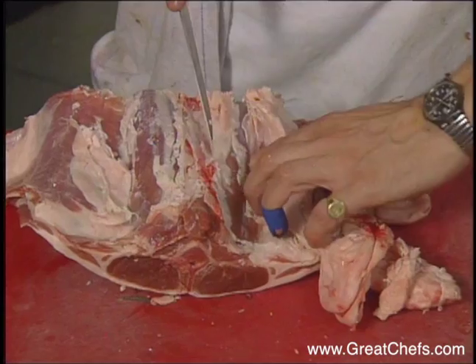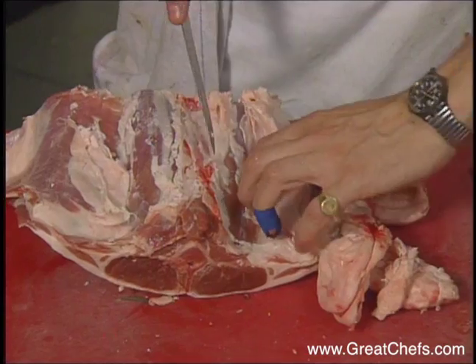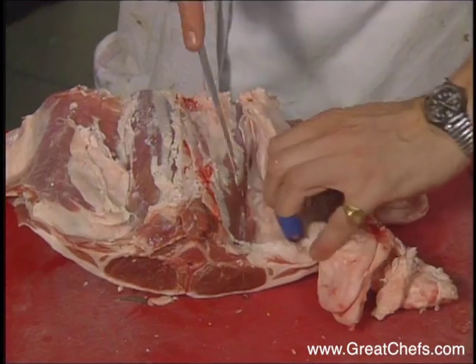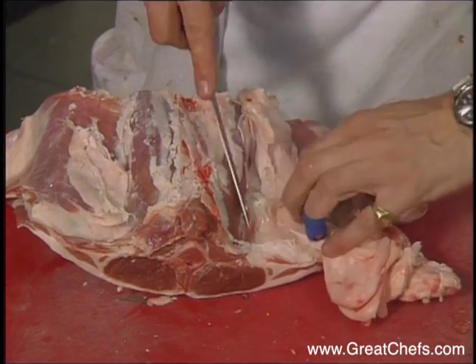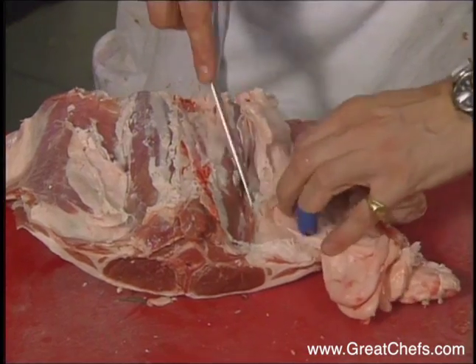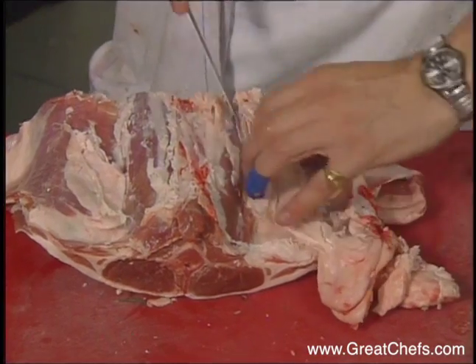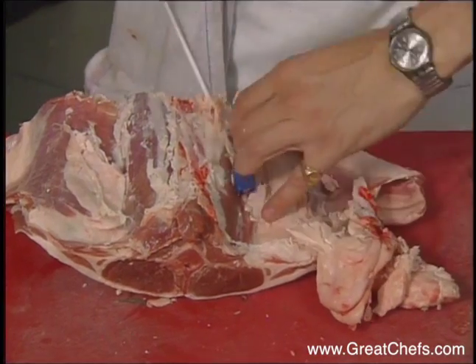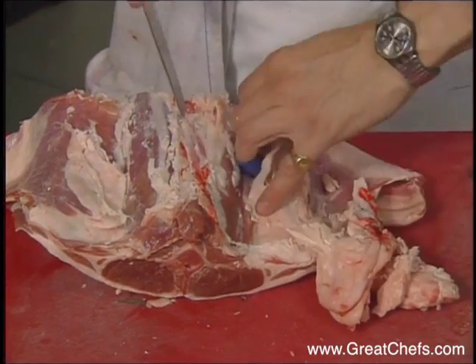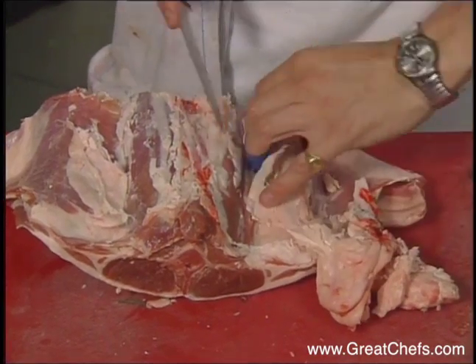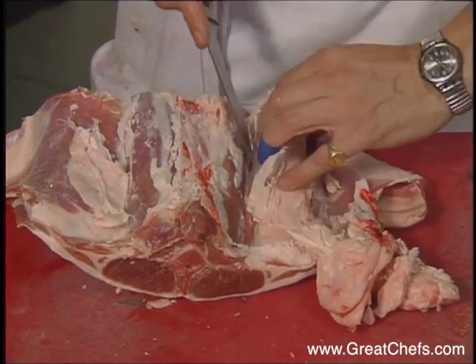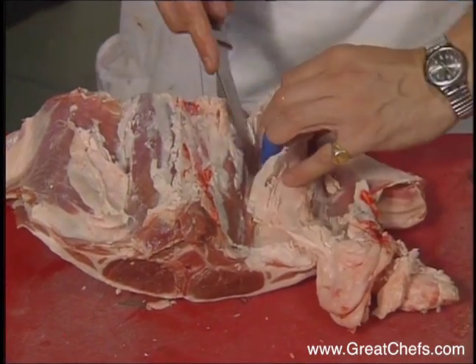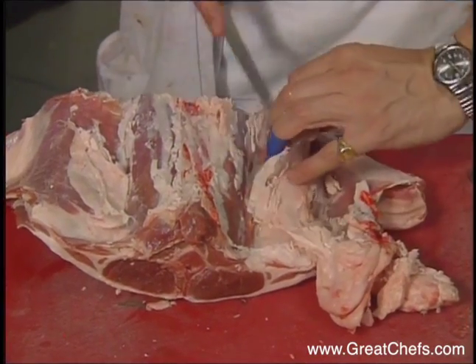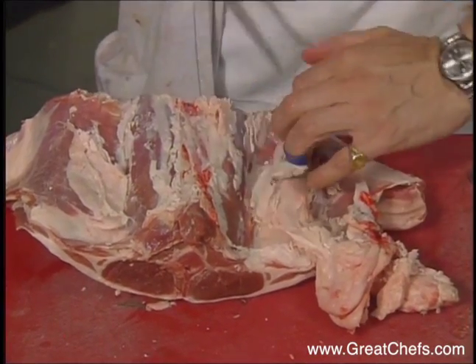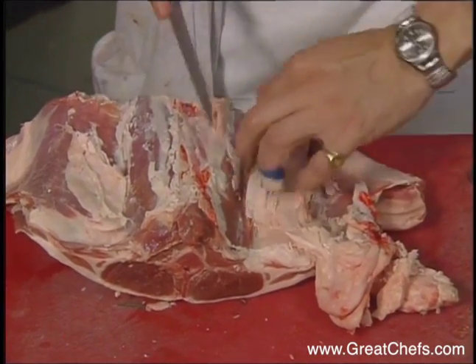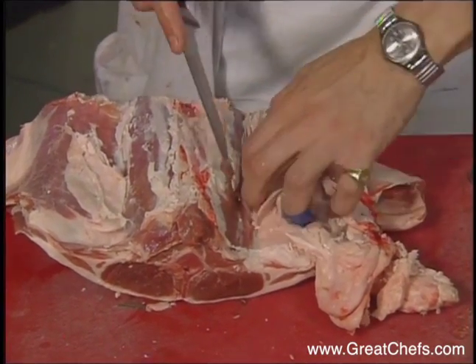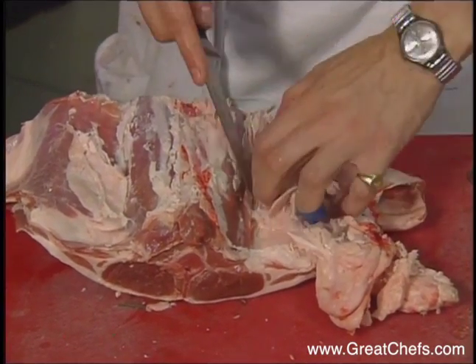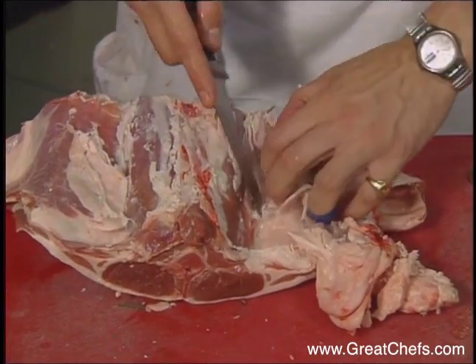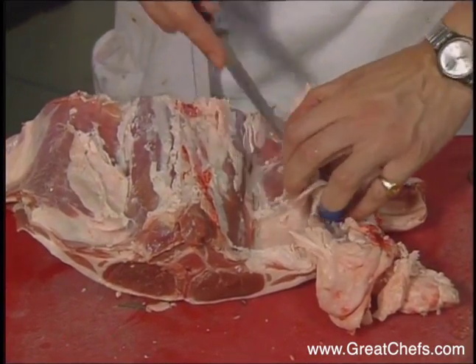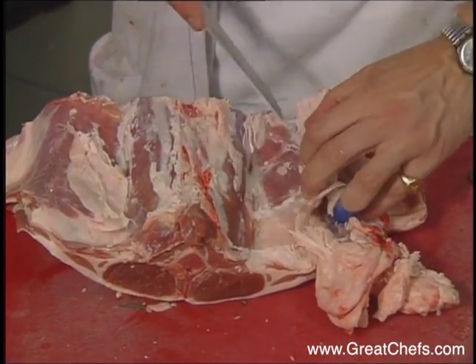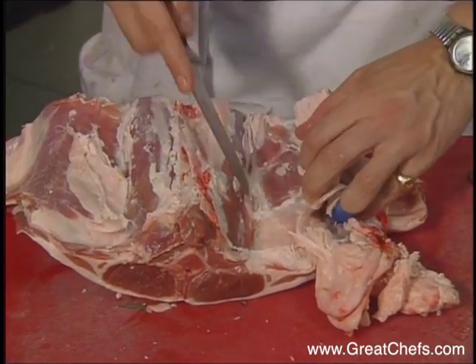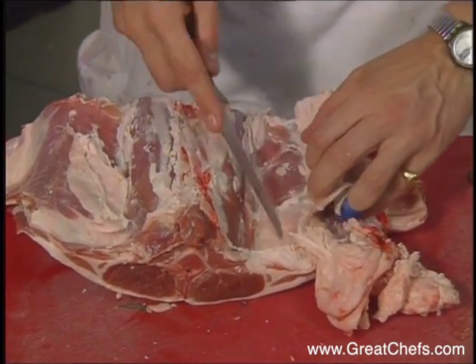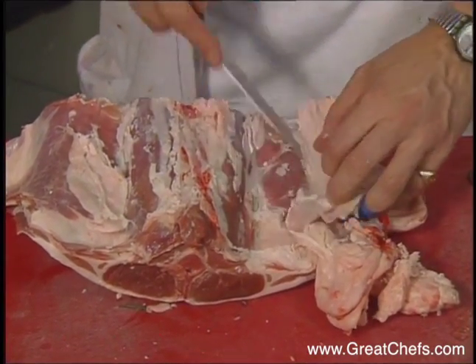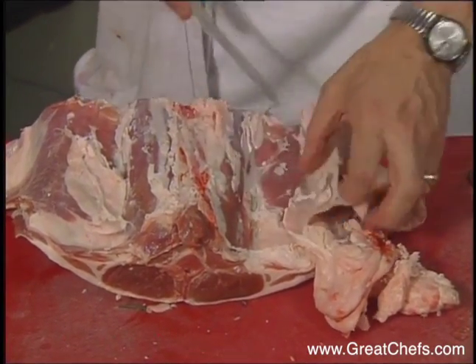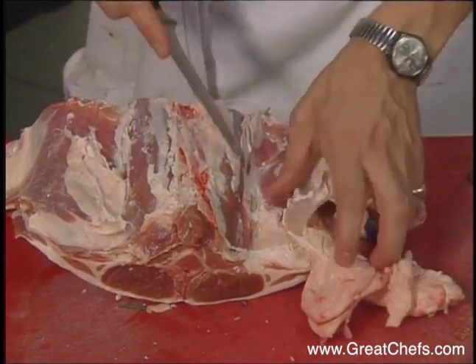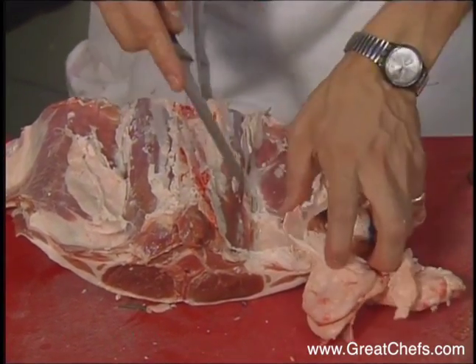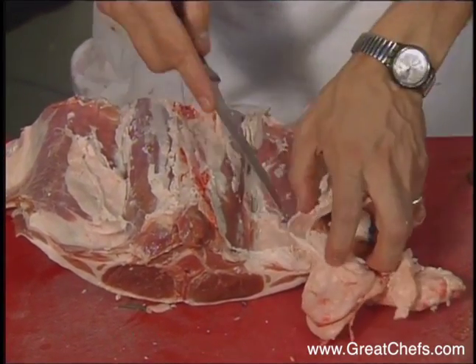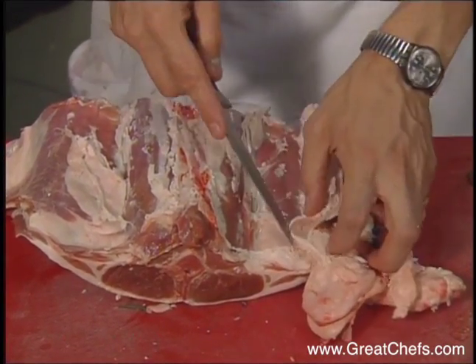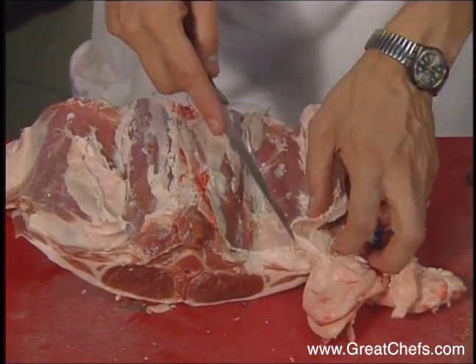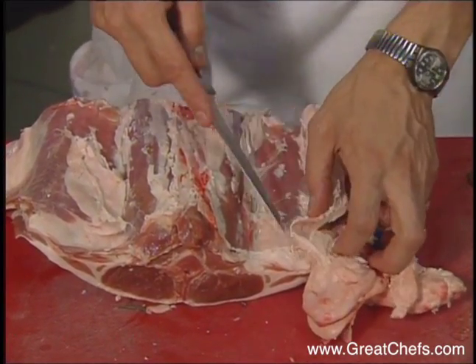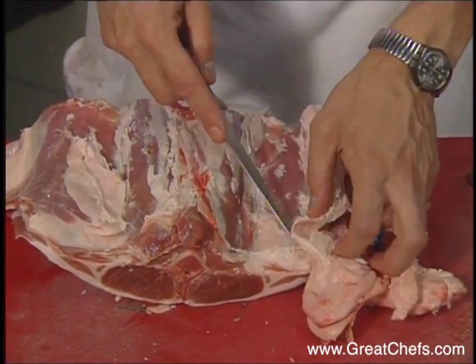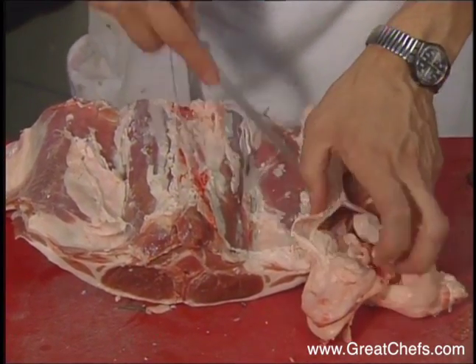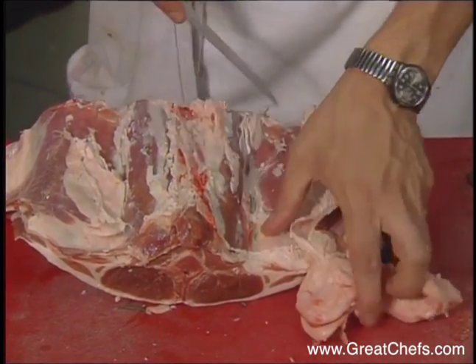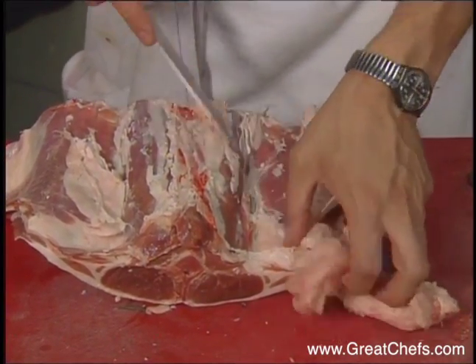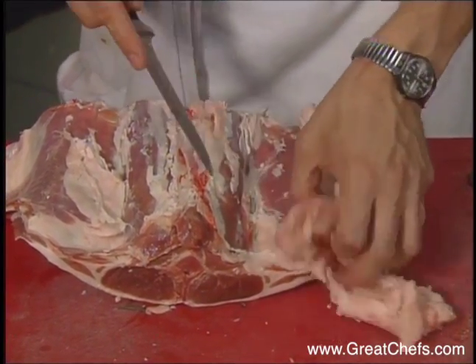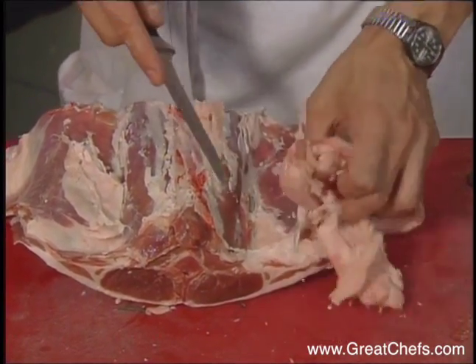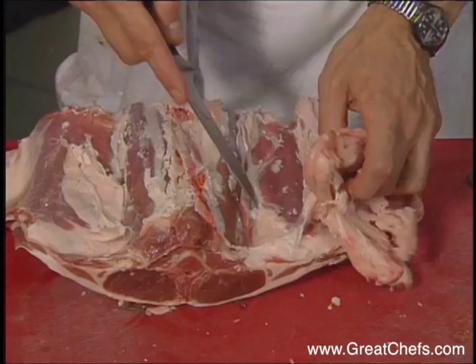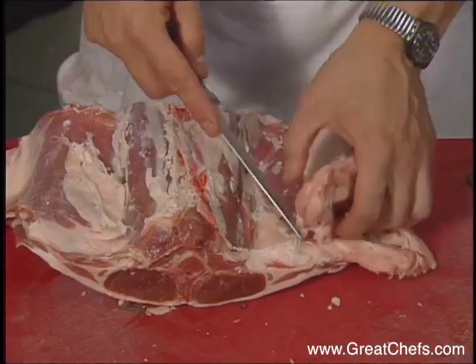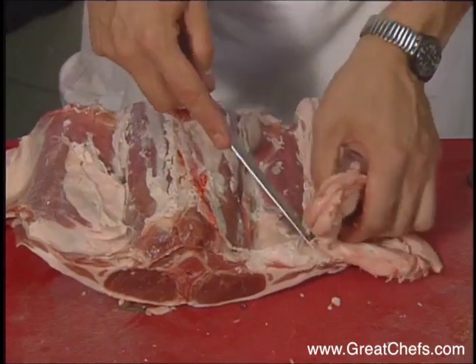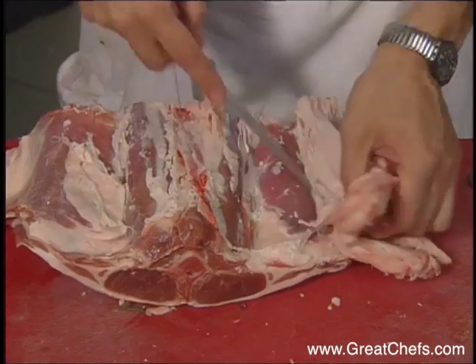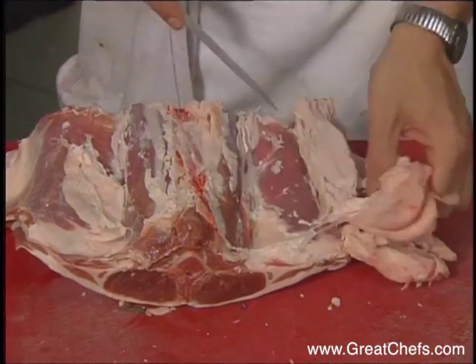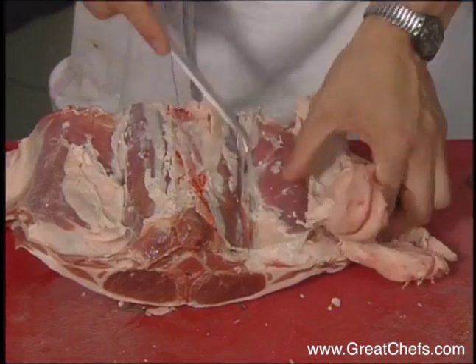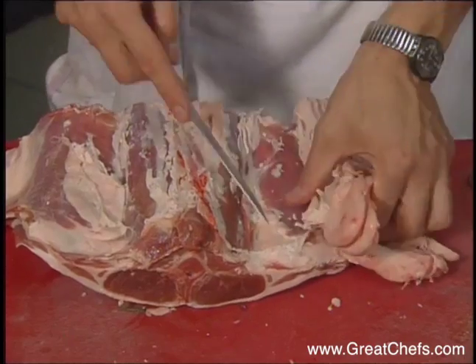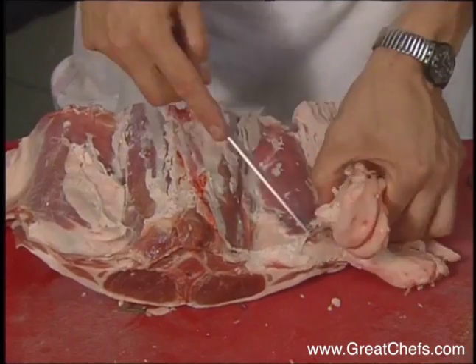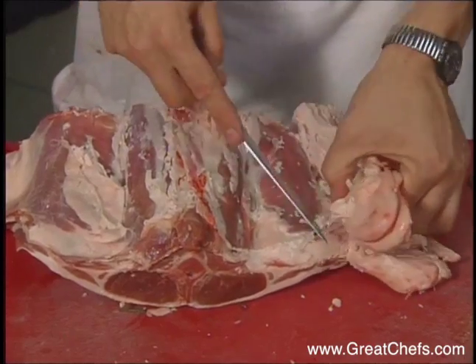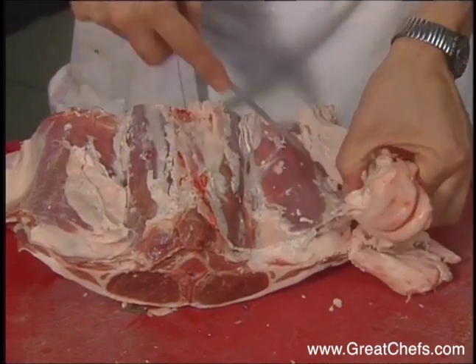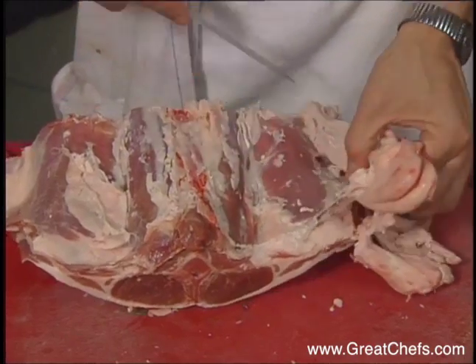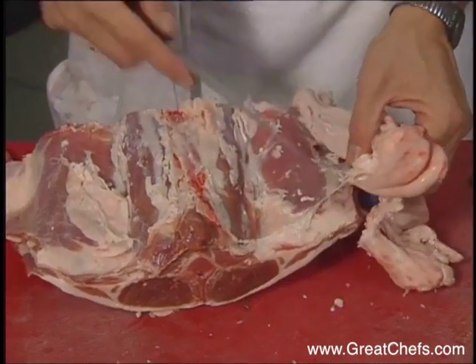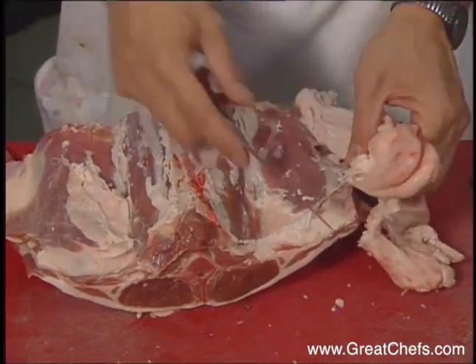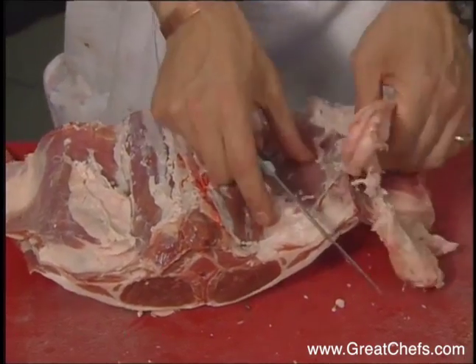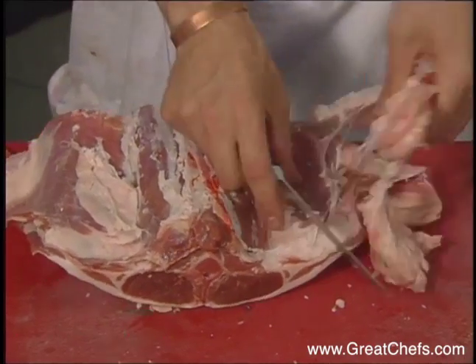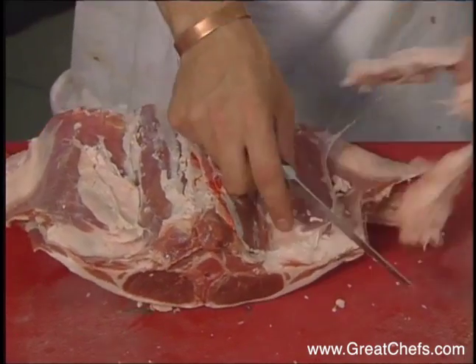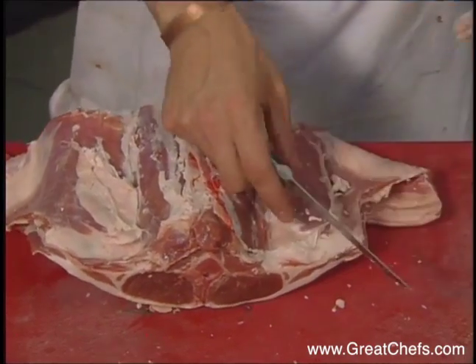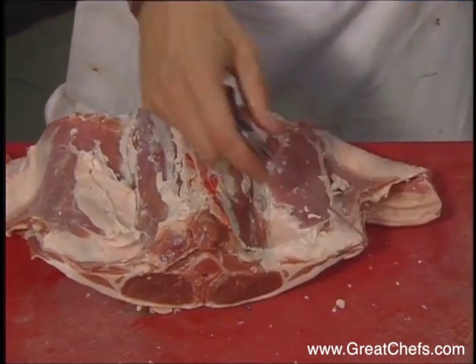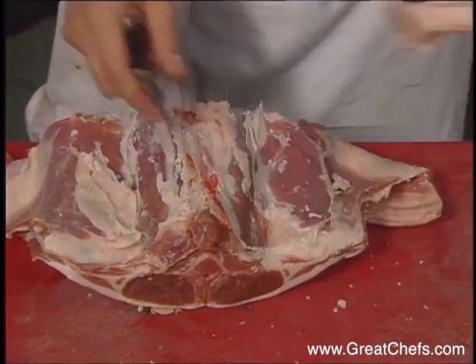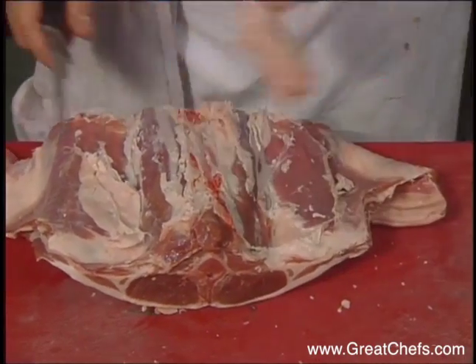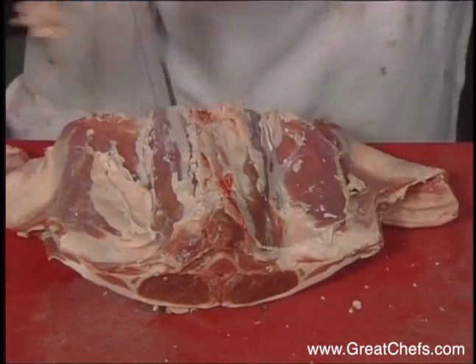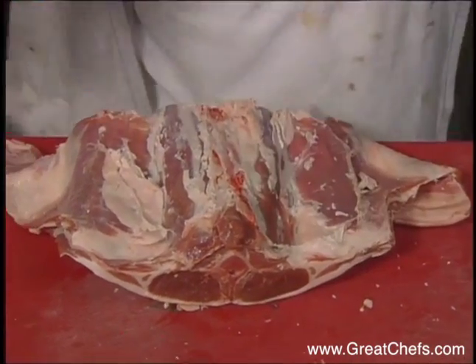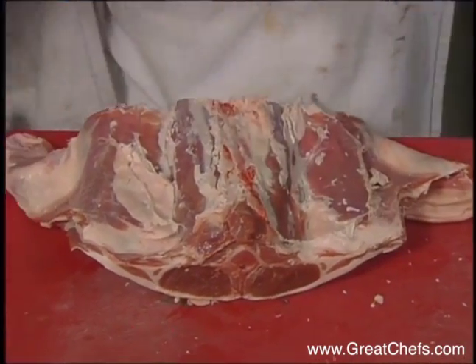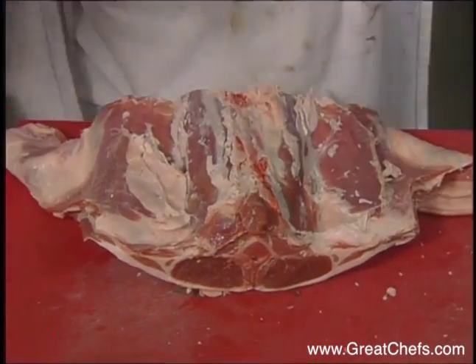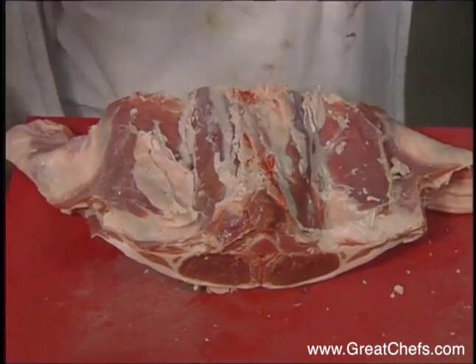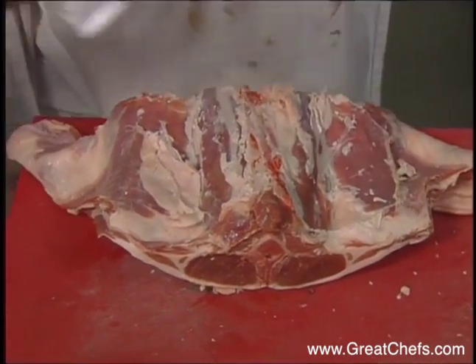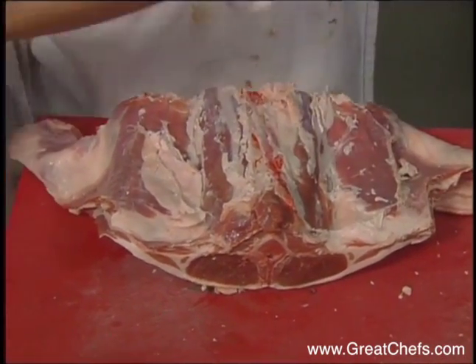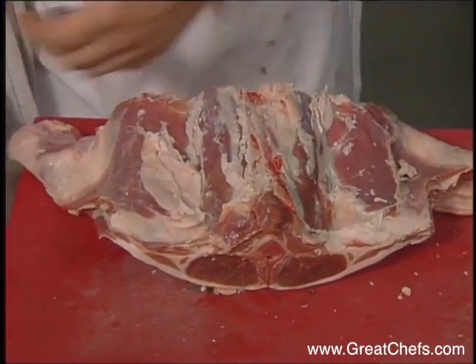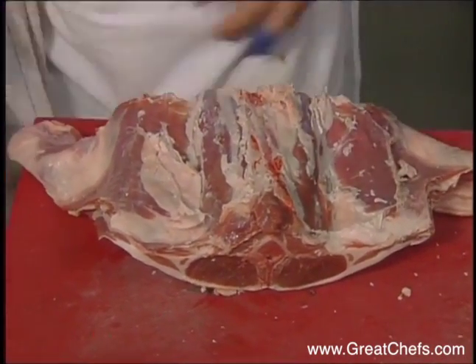The real crux of this dish is the method used in butchering a saddle of lamb, so we'll devote some time to it in this demonstration.